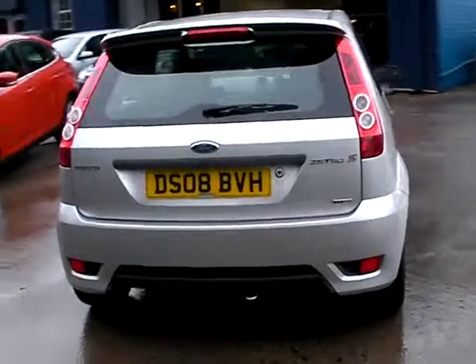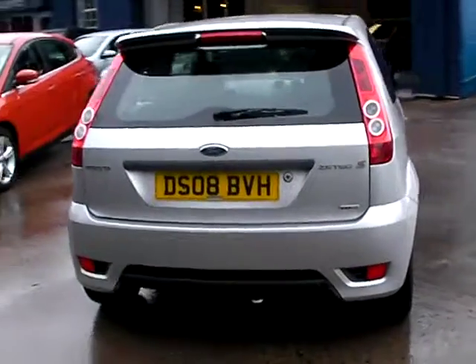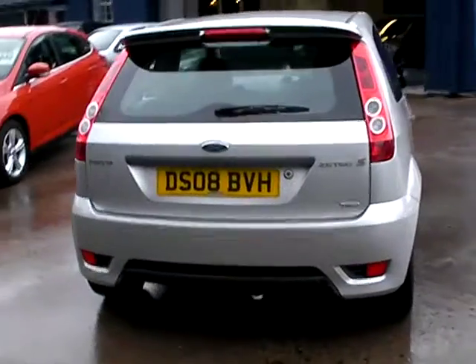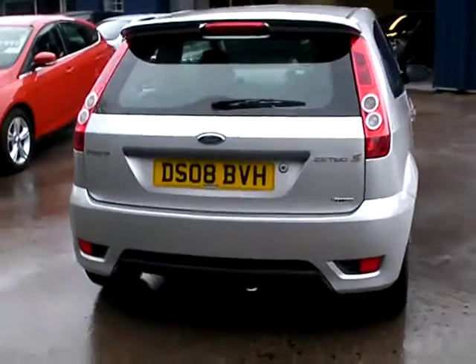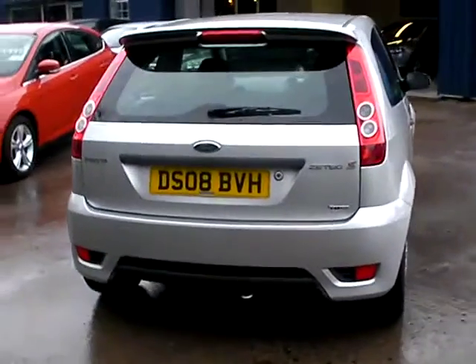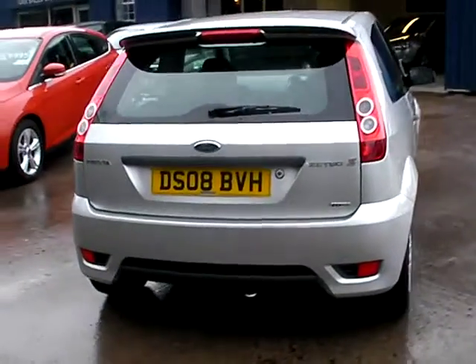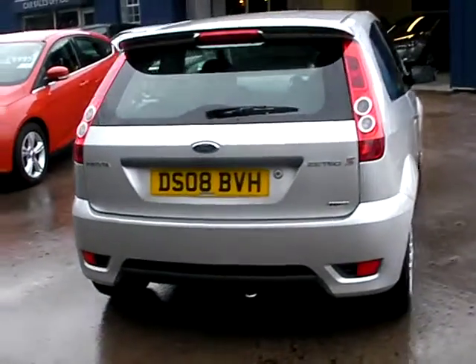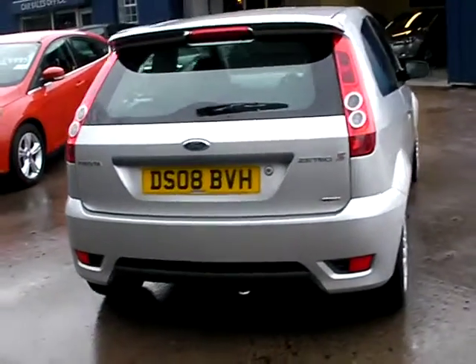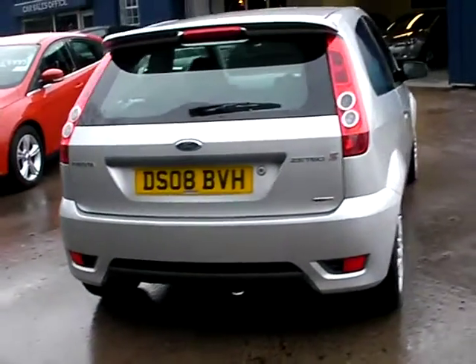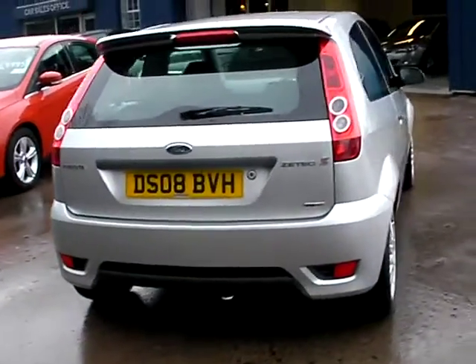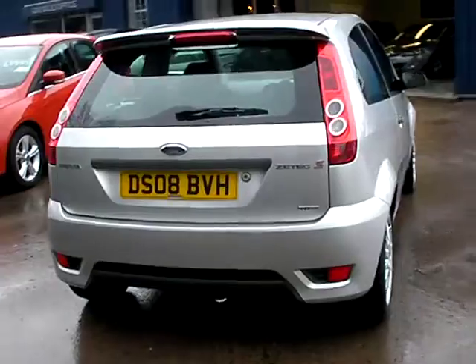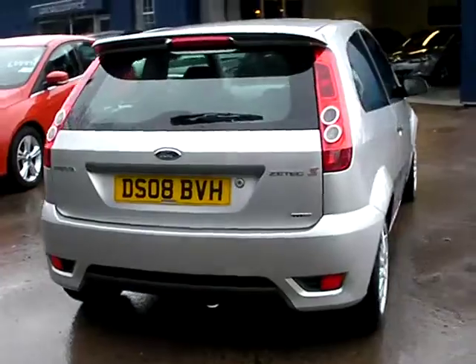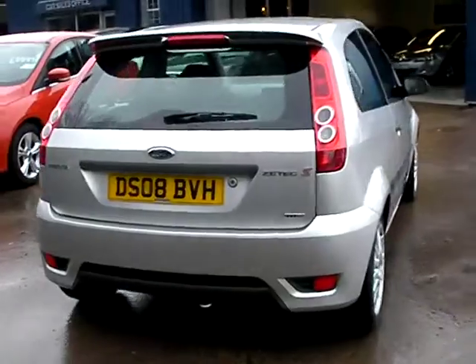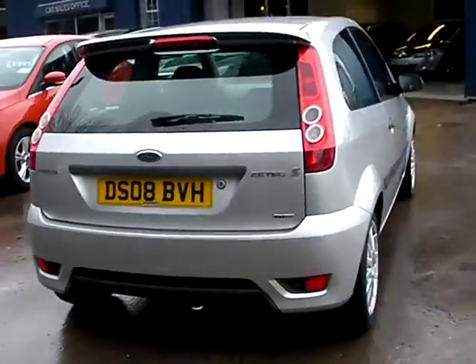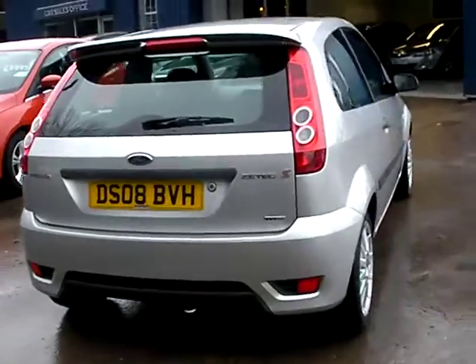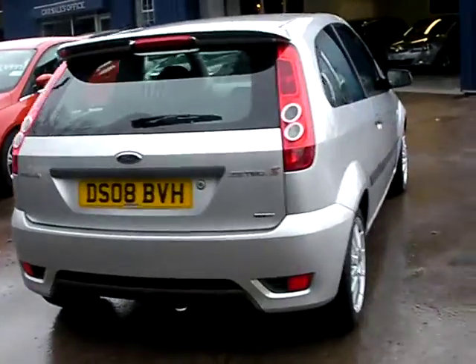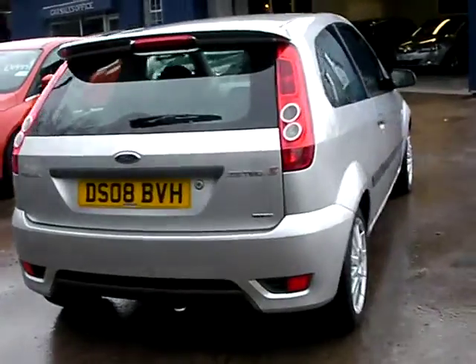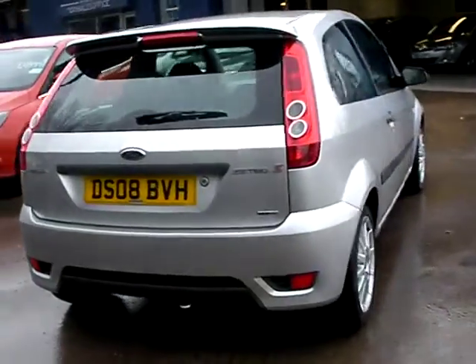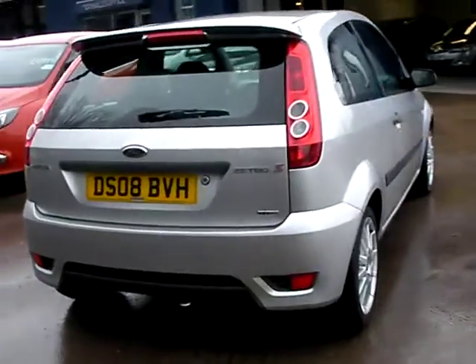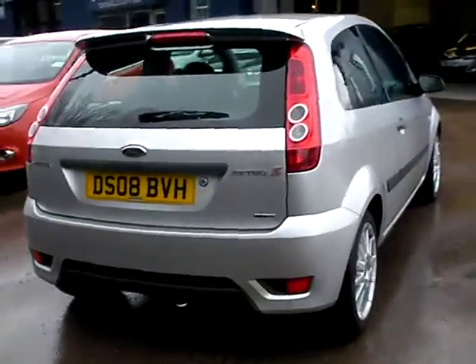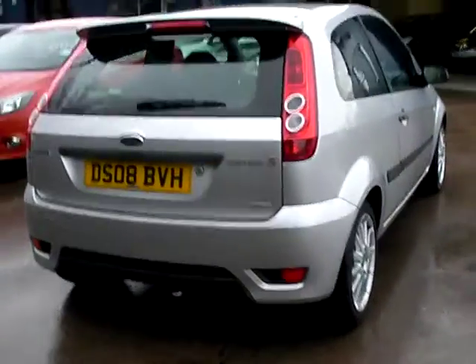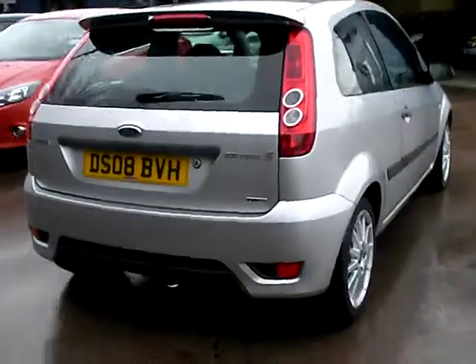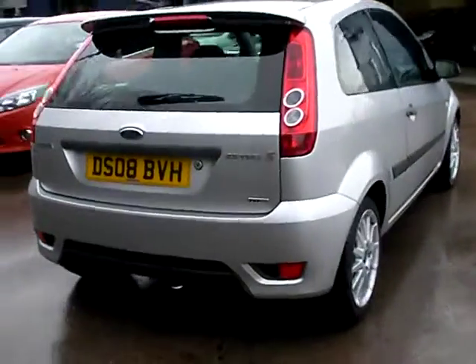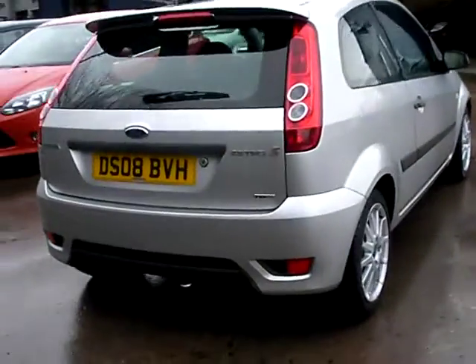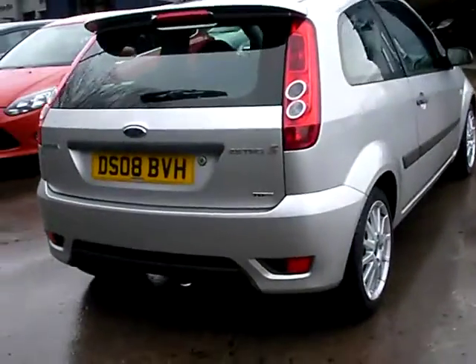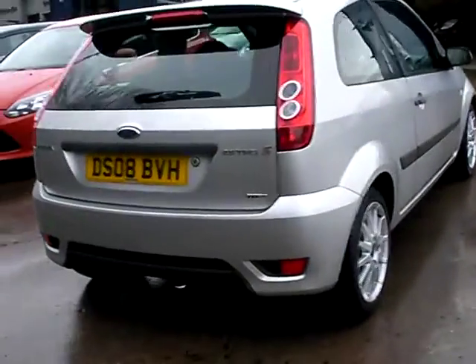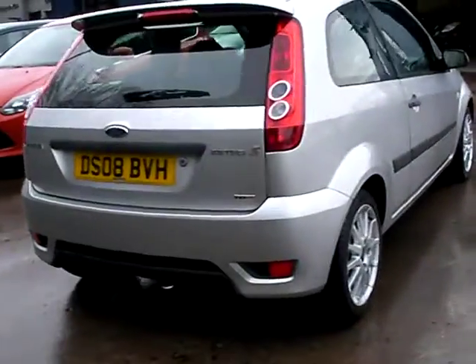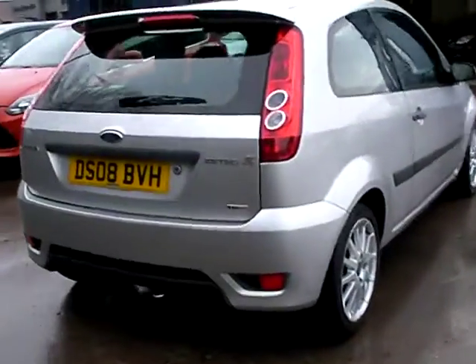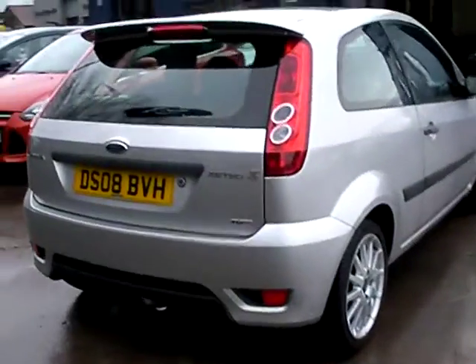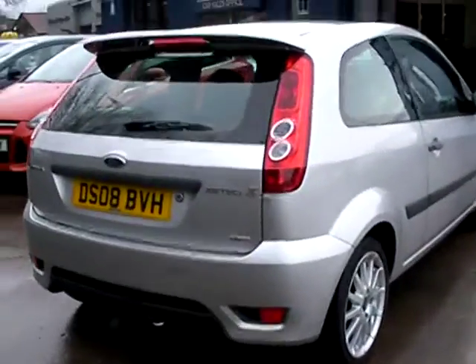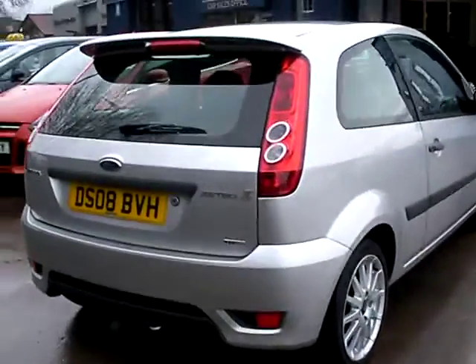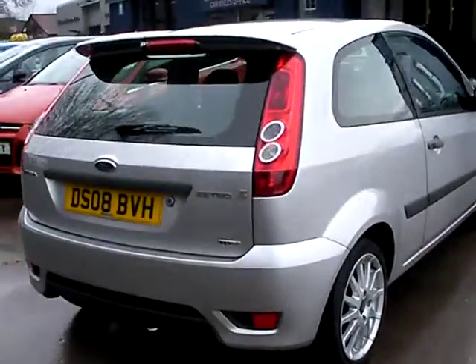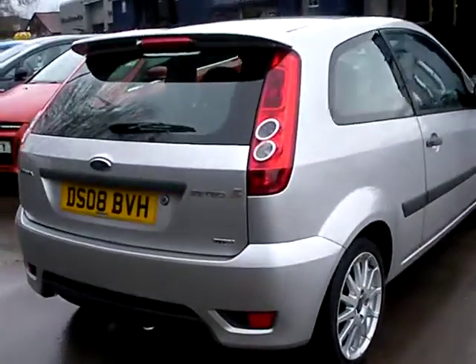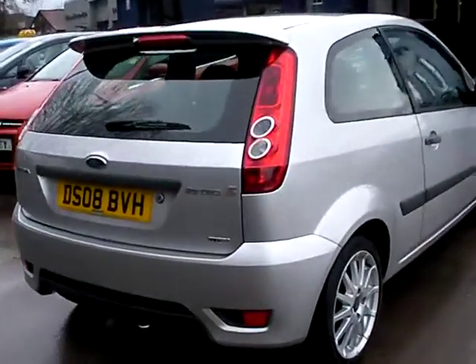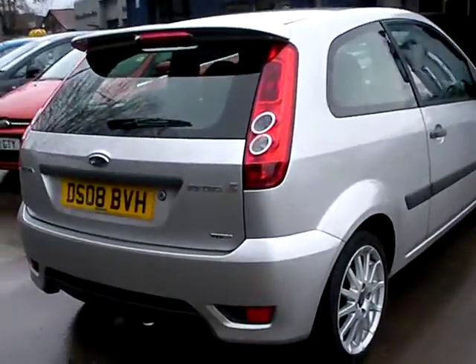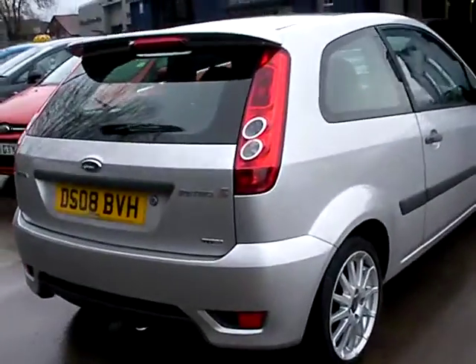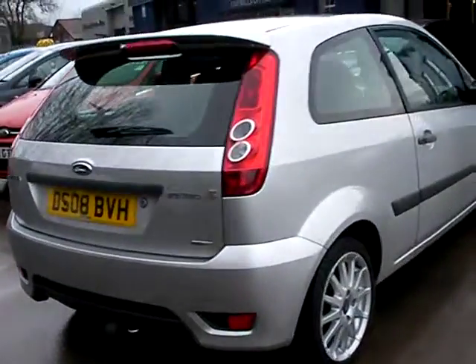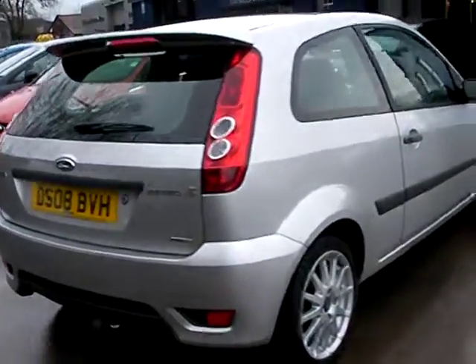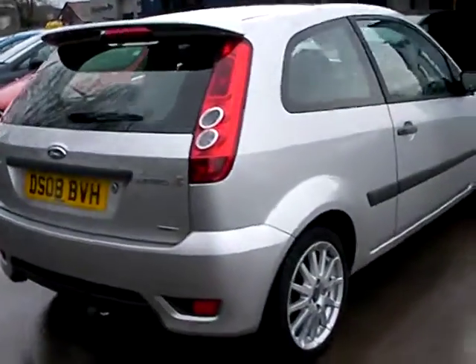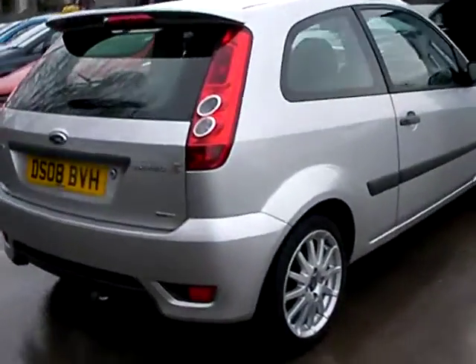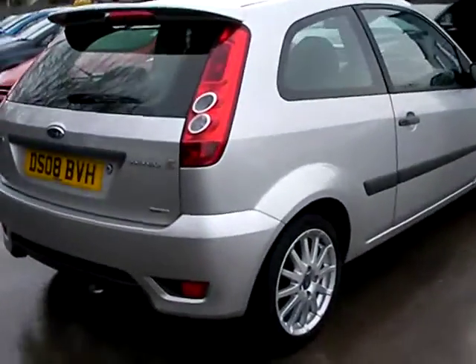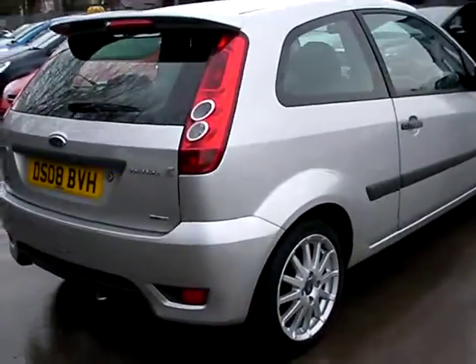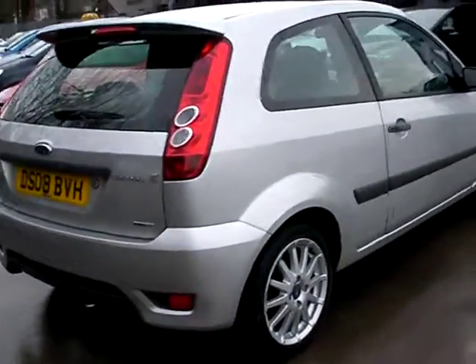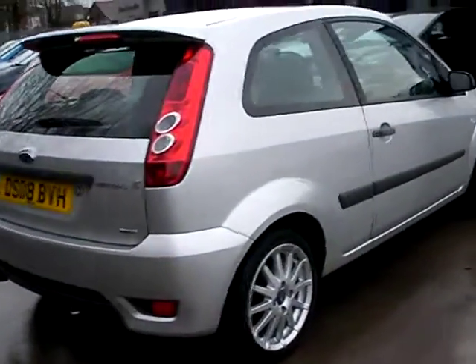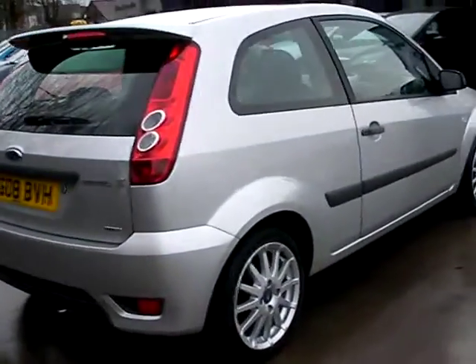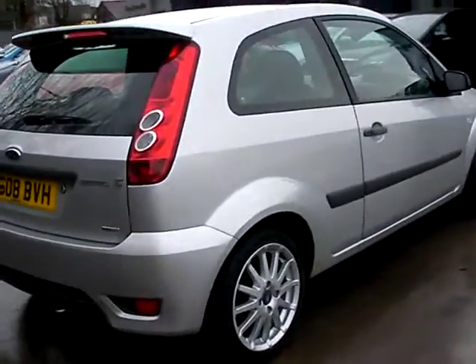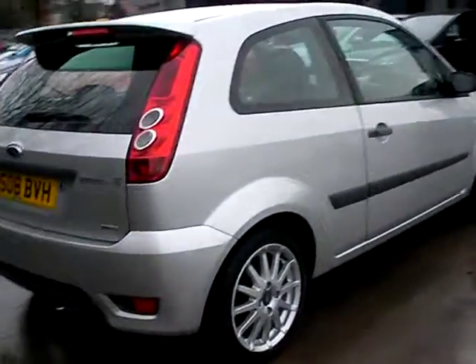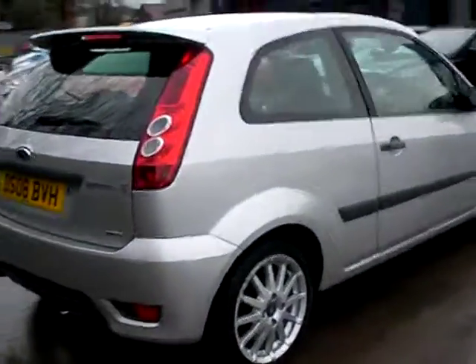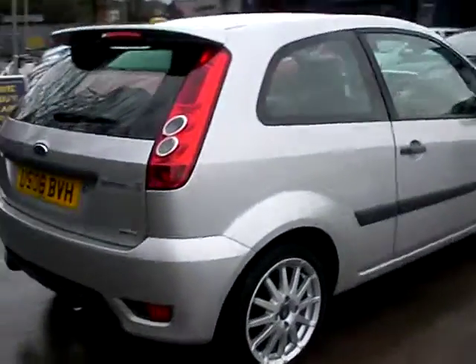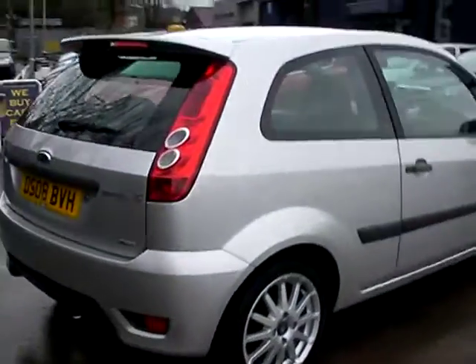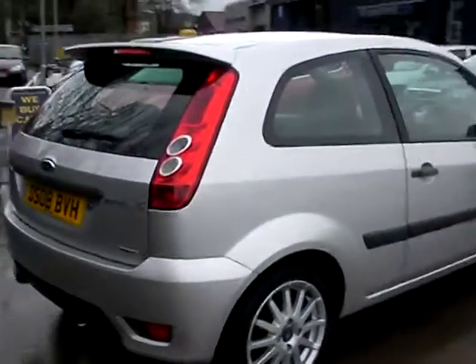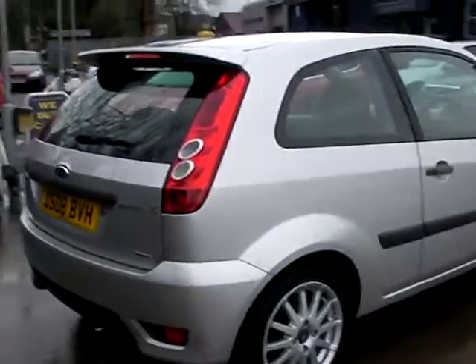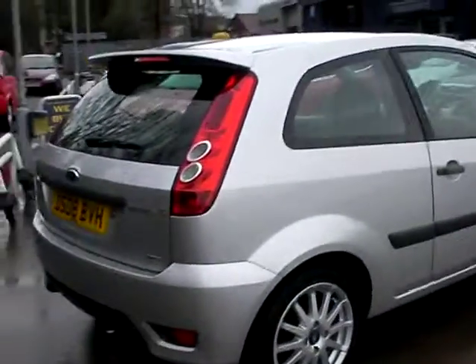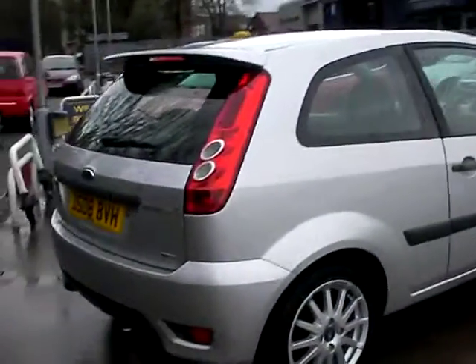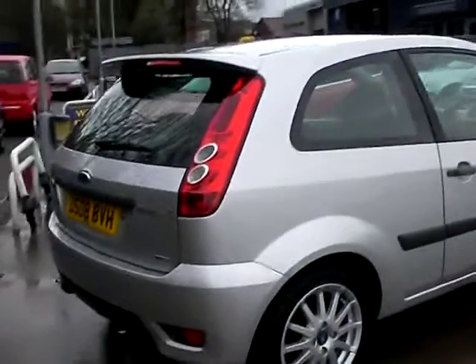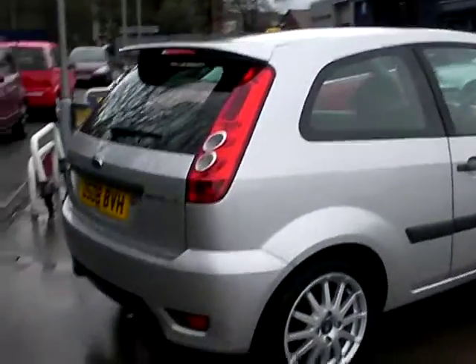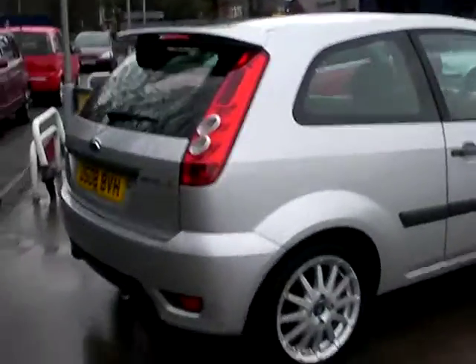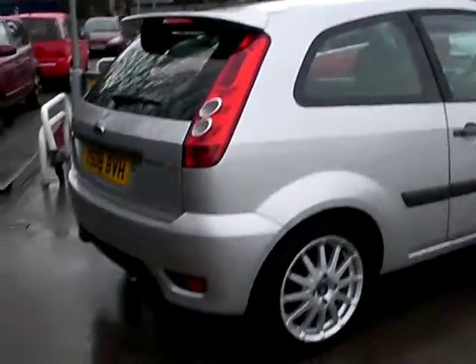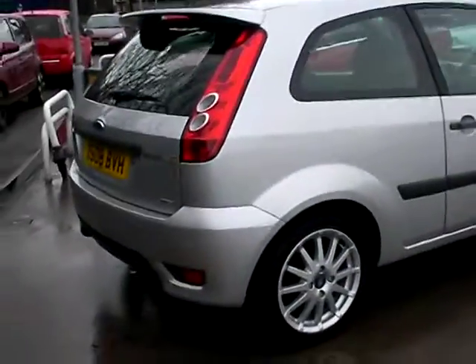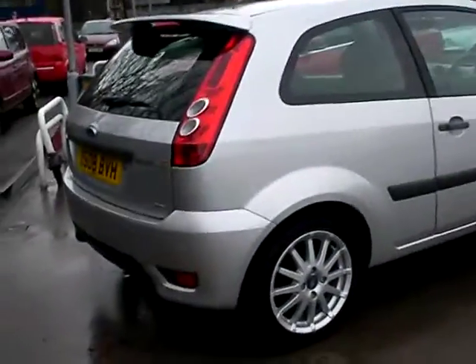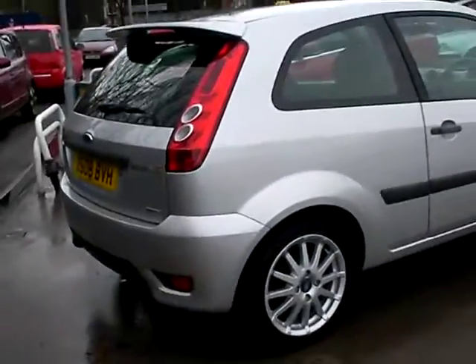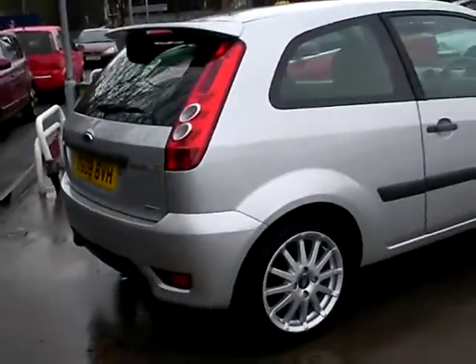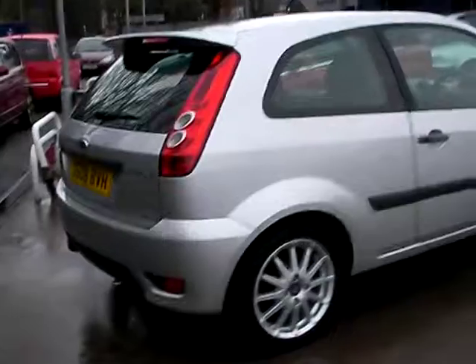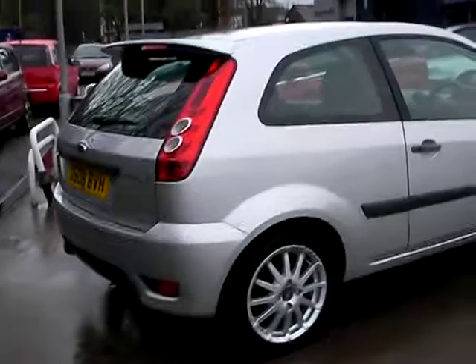Road tax on this car is only £30 a year. This car is one owner from new and also has service history.